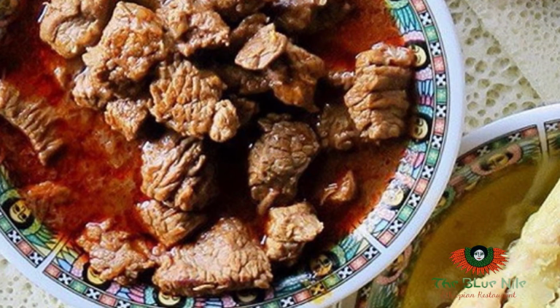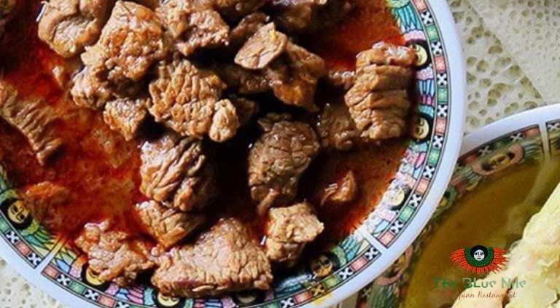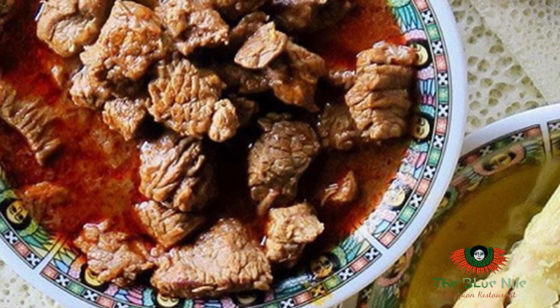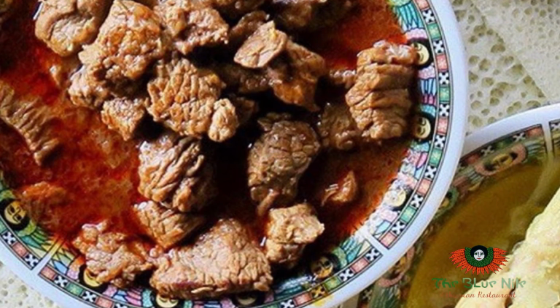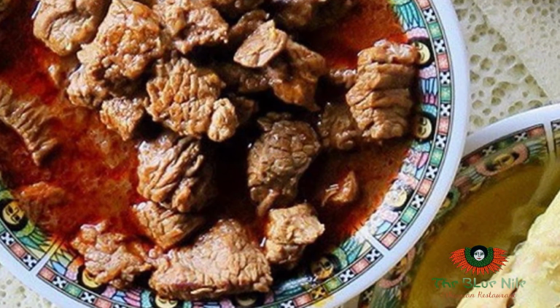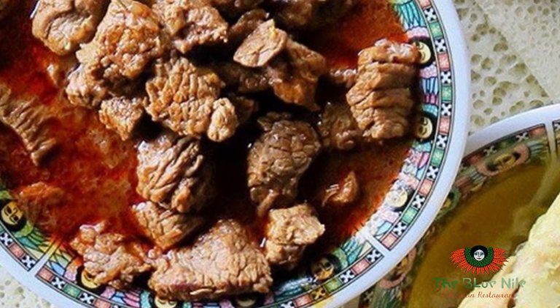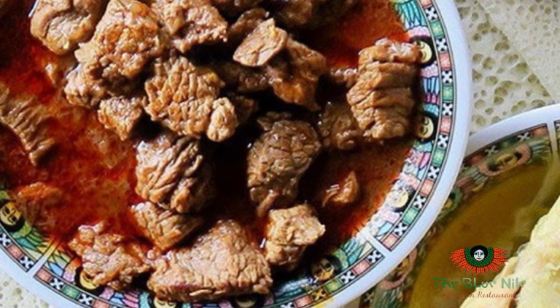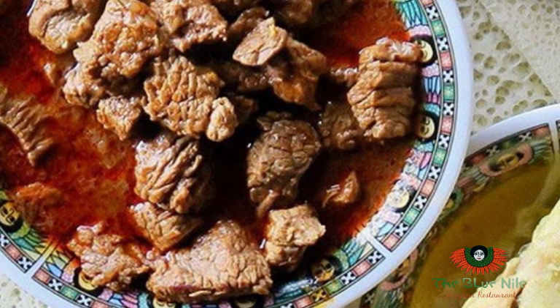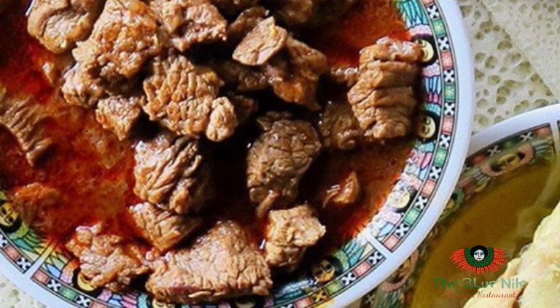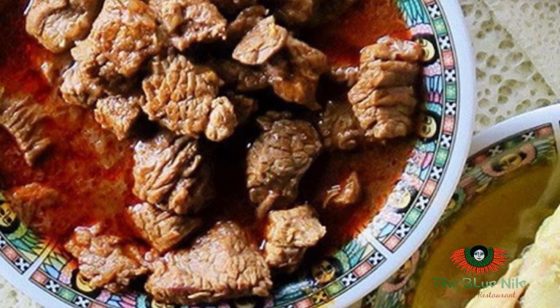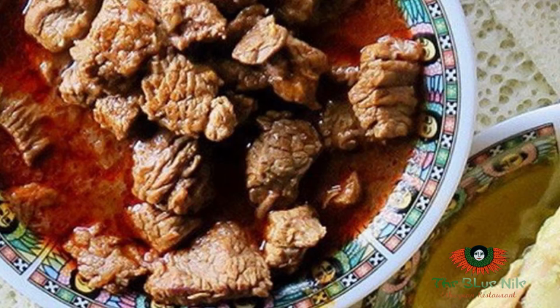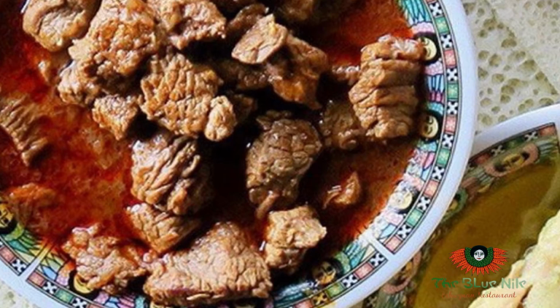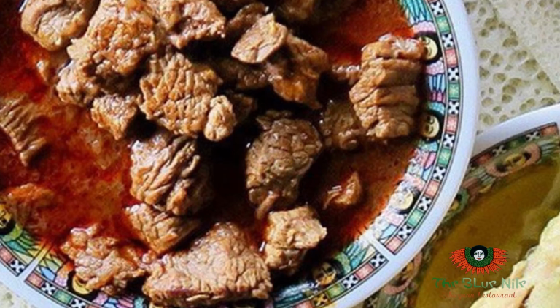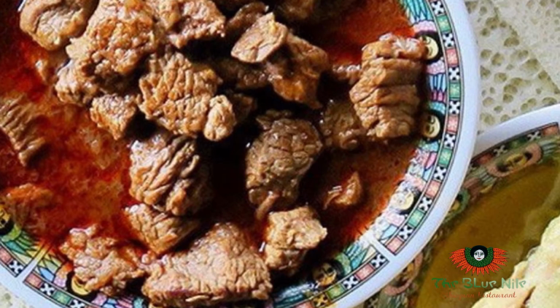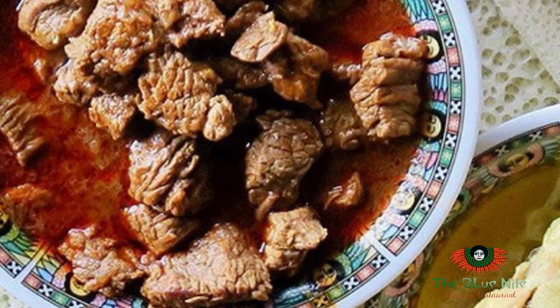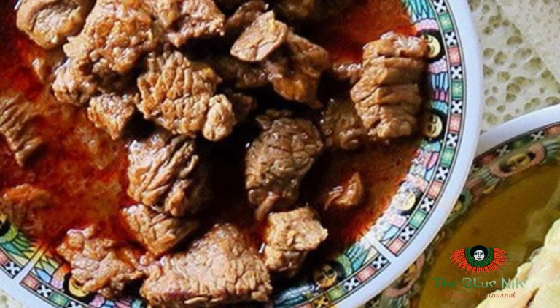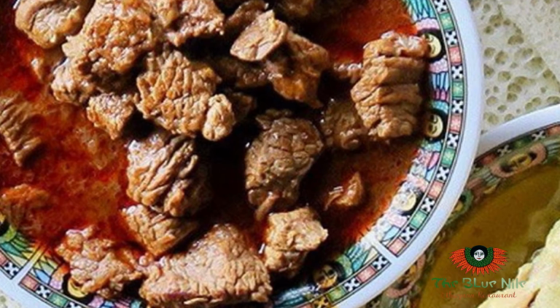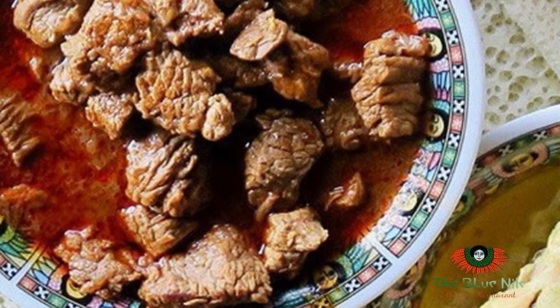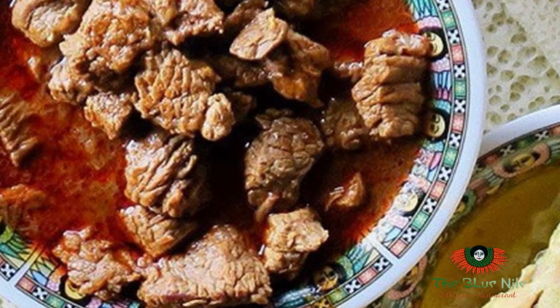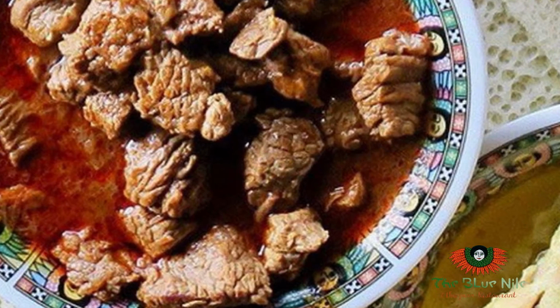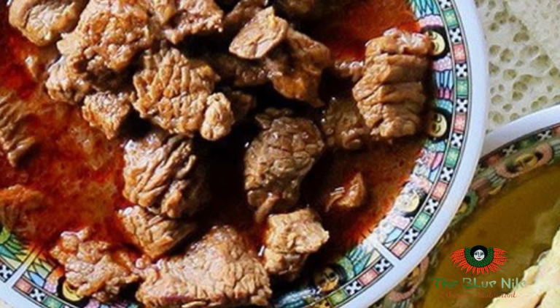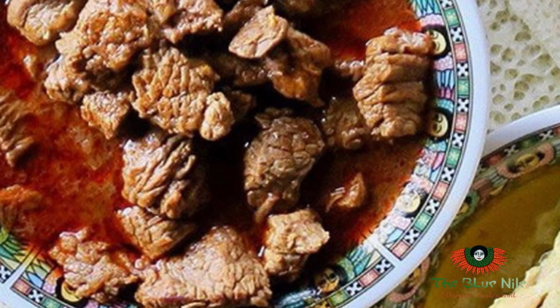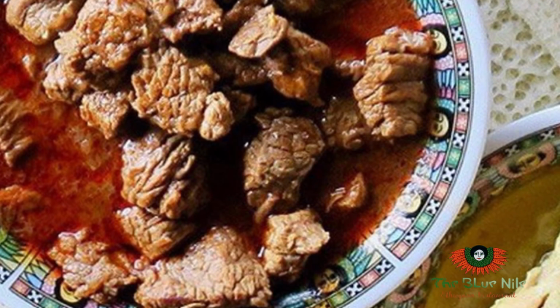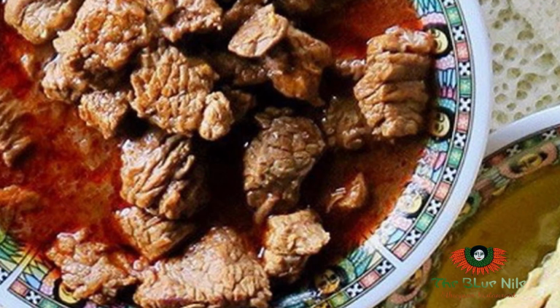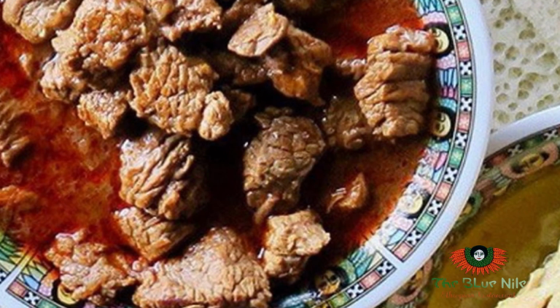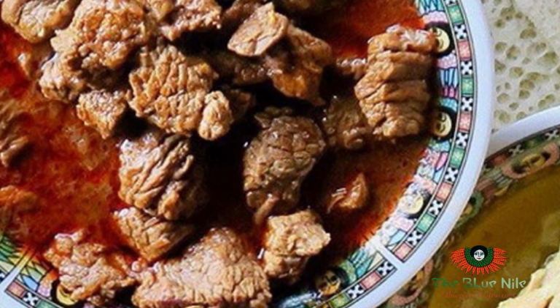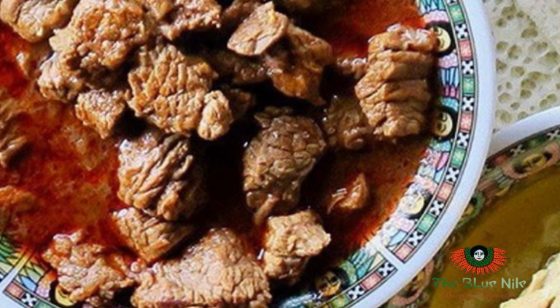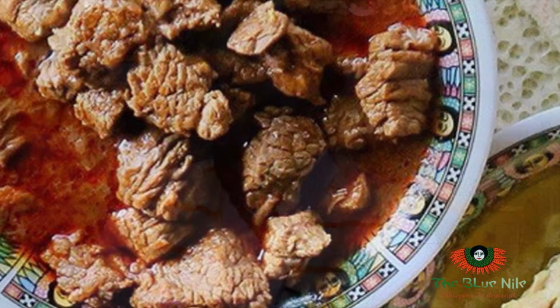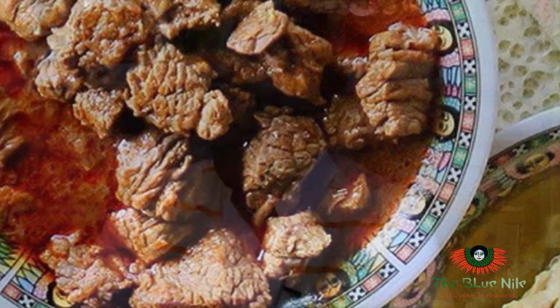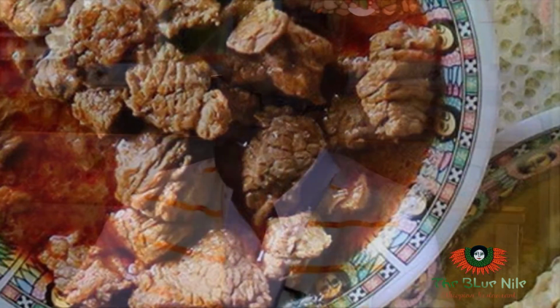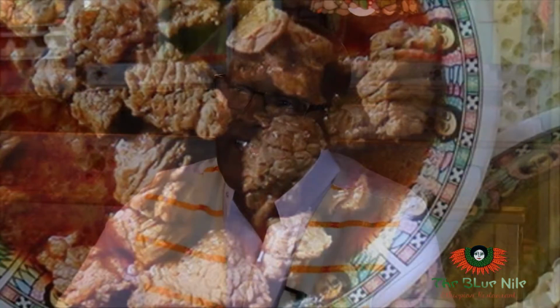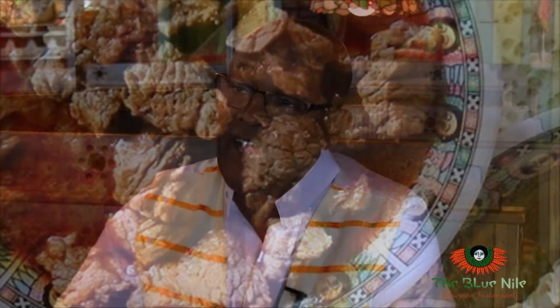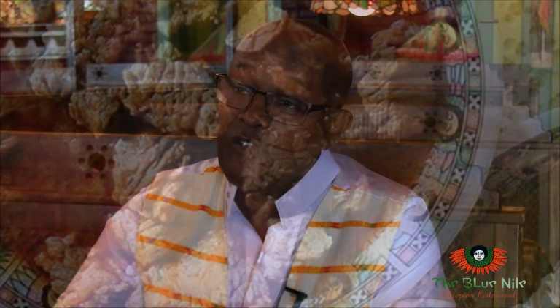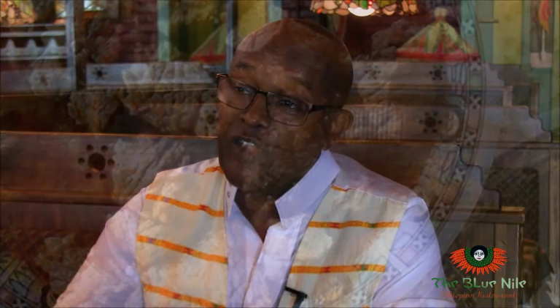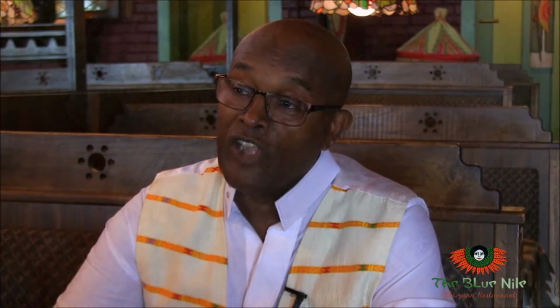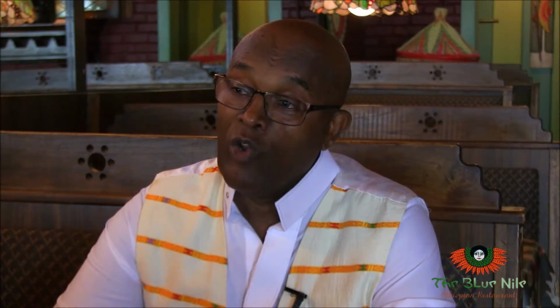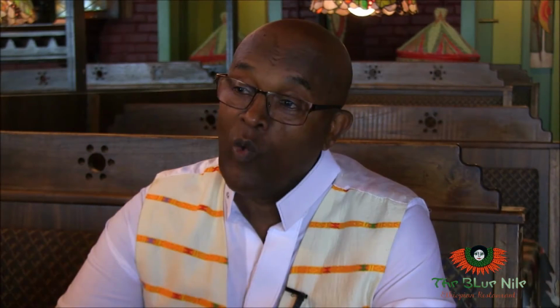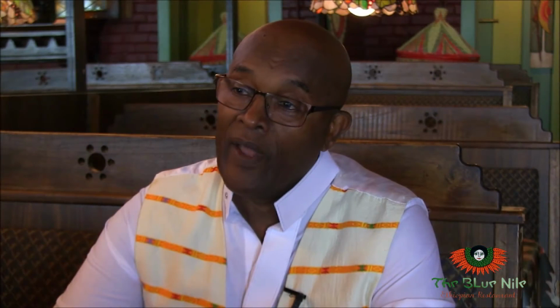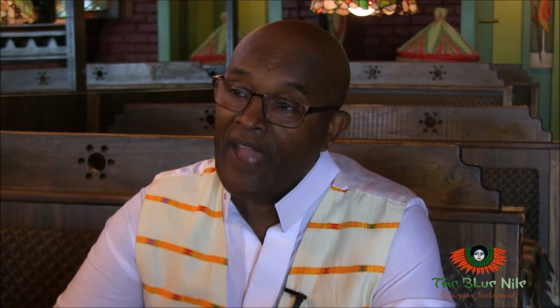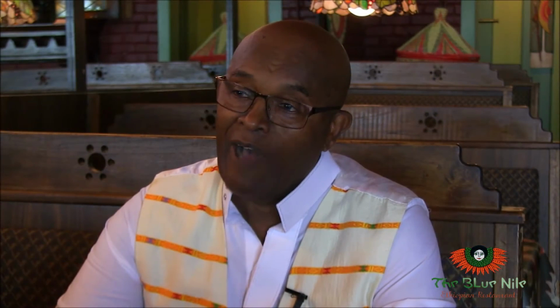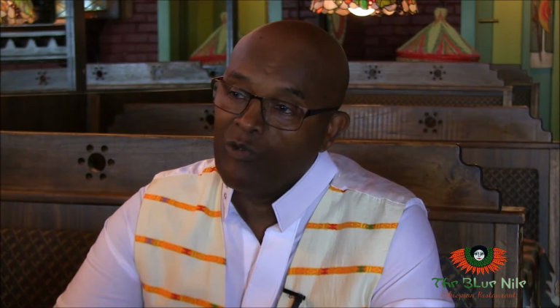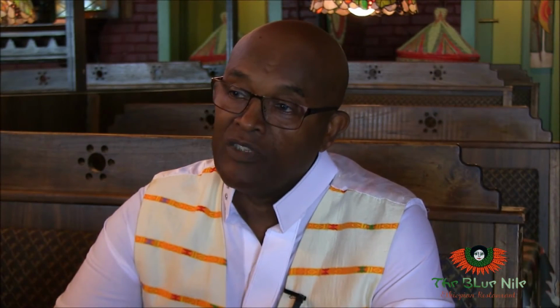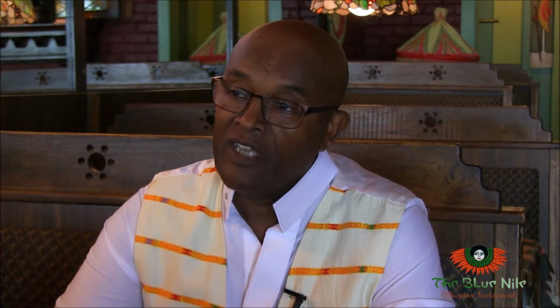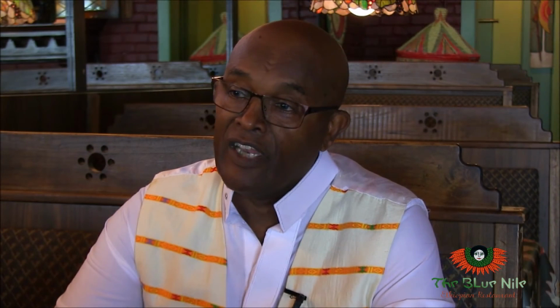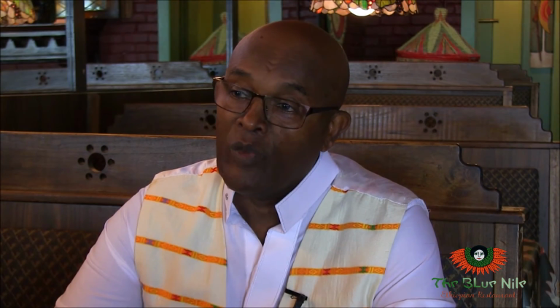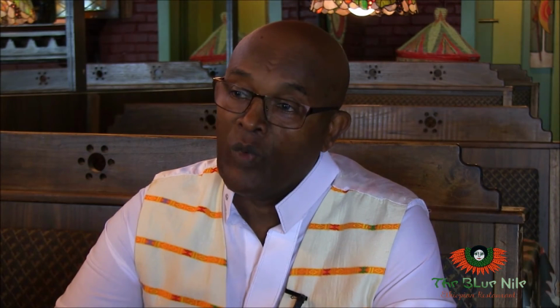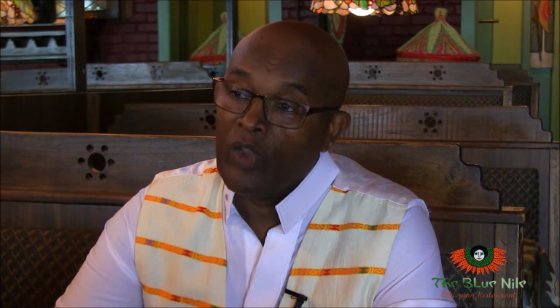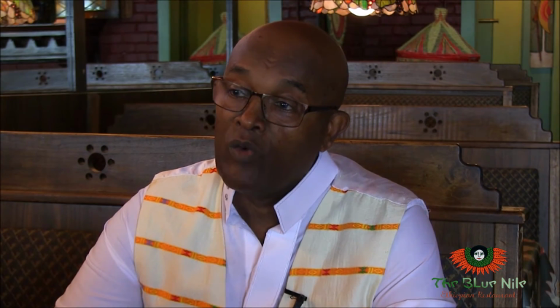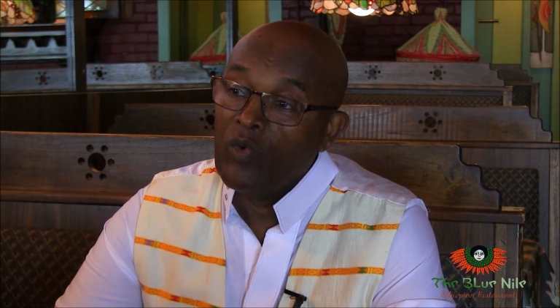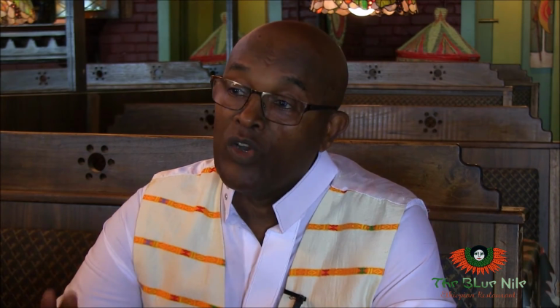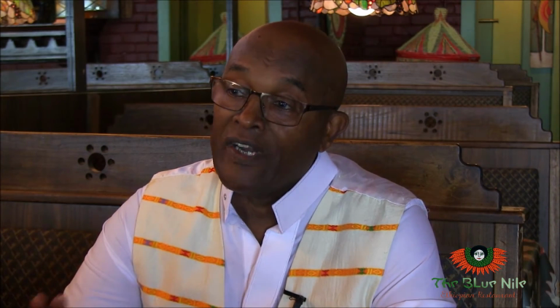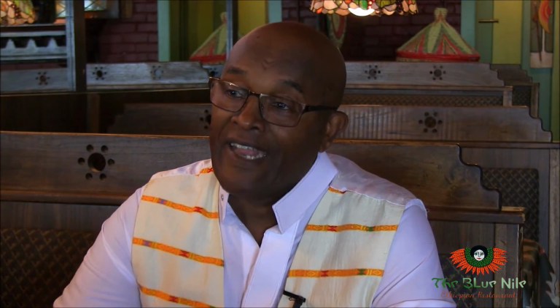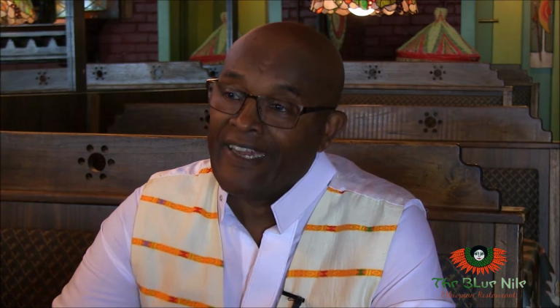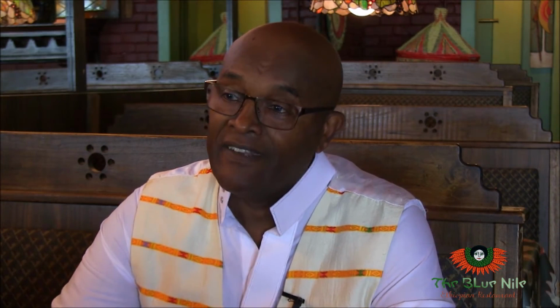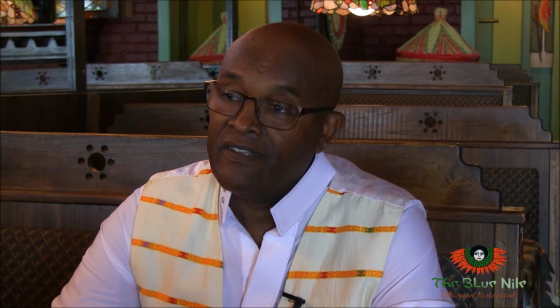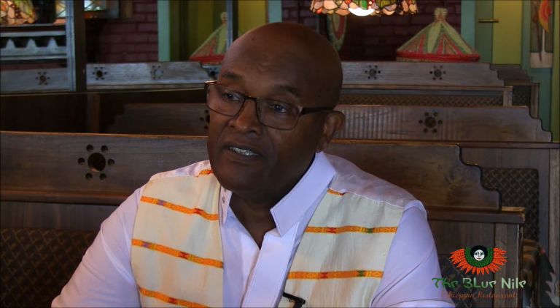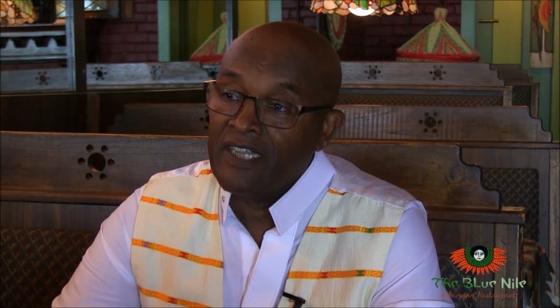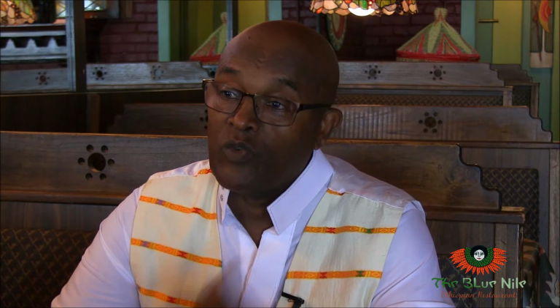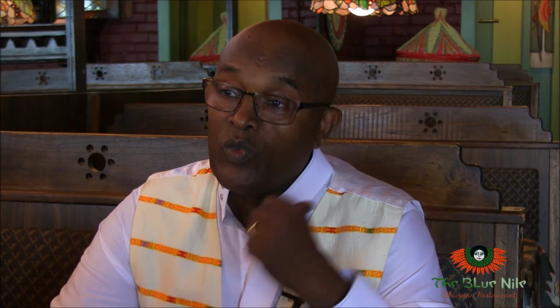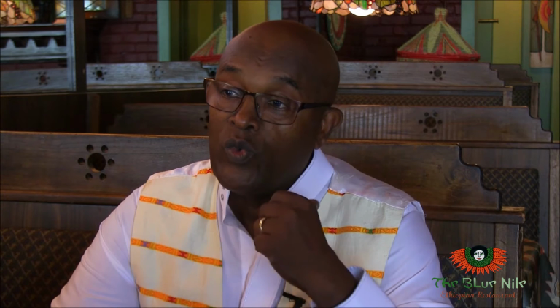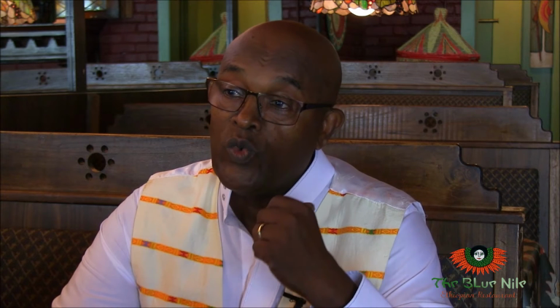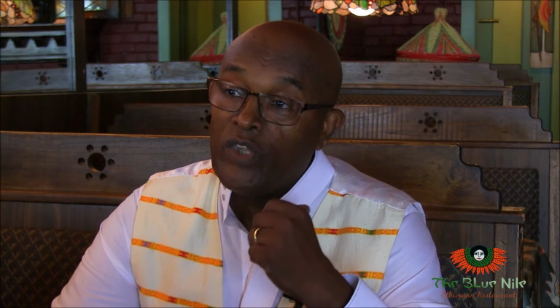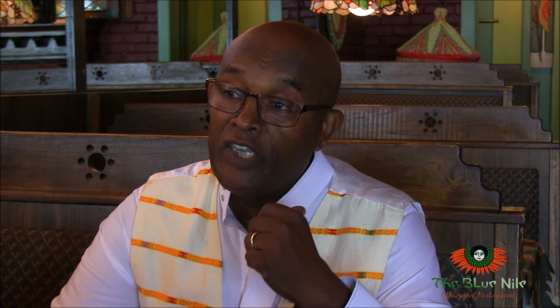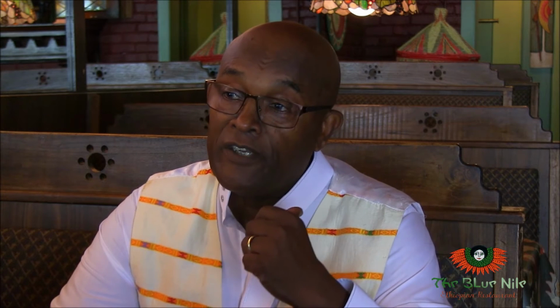We take the meat items — for example, the red meat — we take all the fat out, the yellow fat out, and we cook it red. That's what we do here.